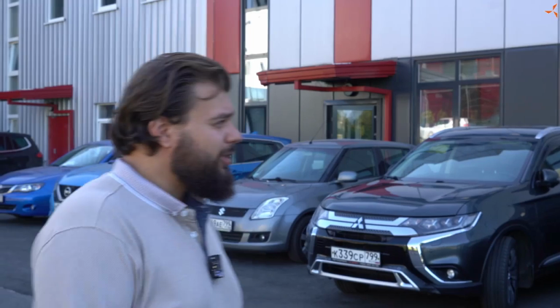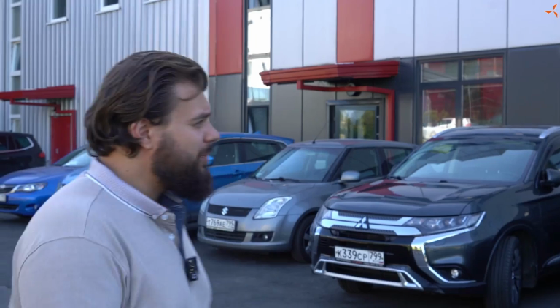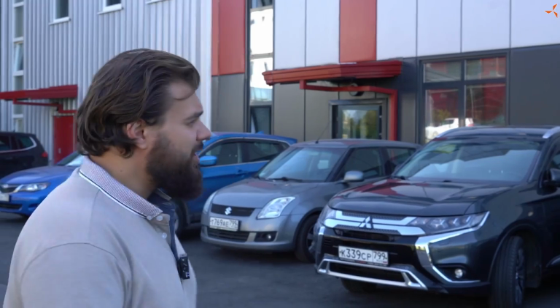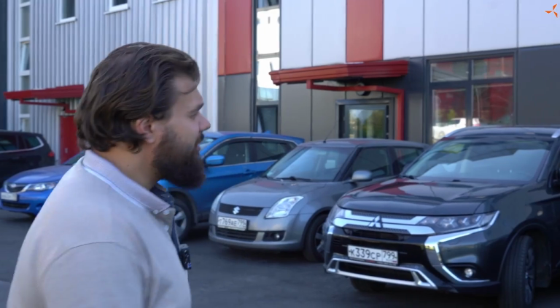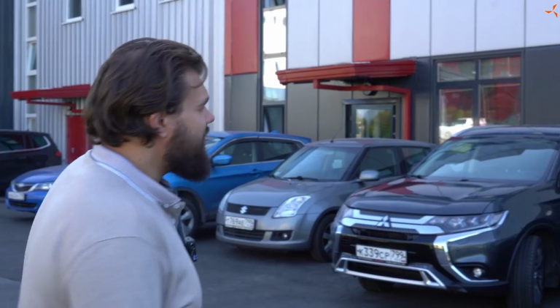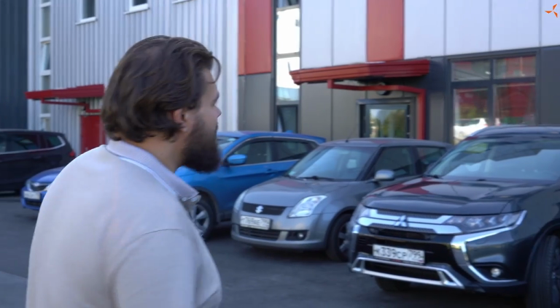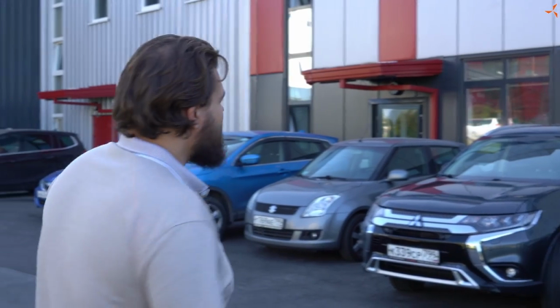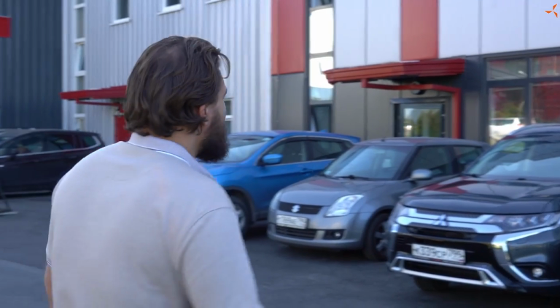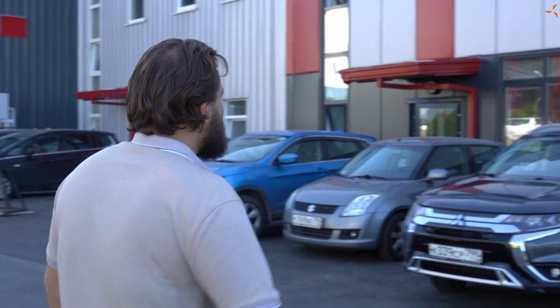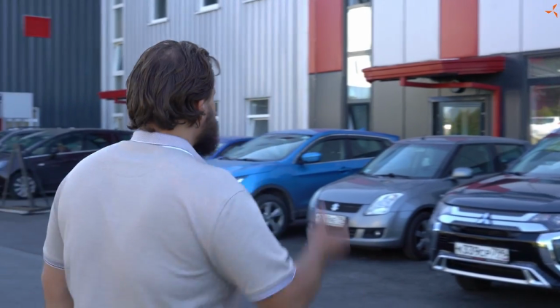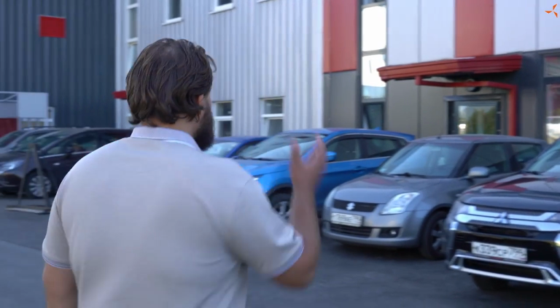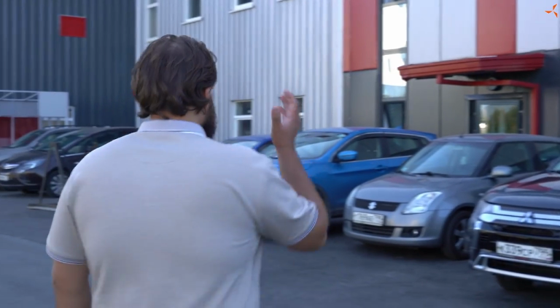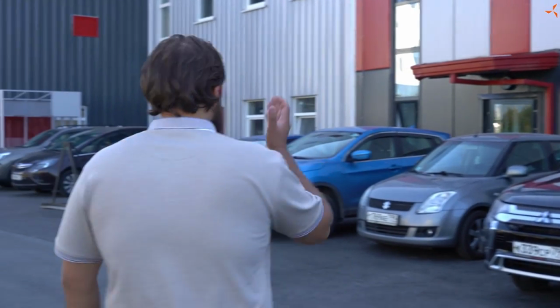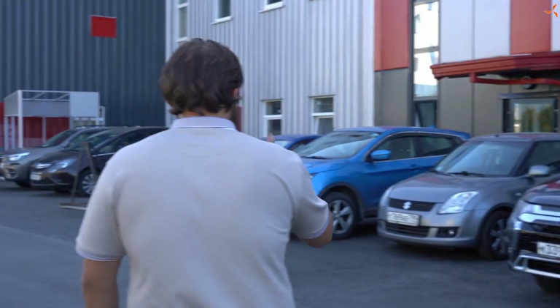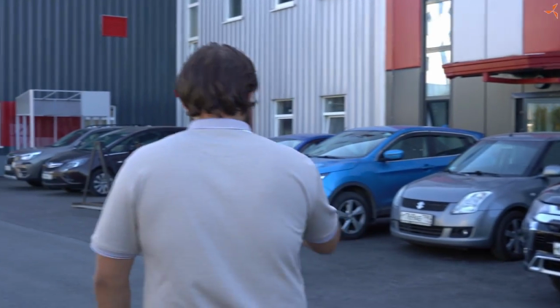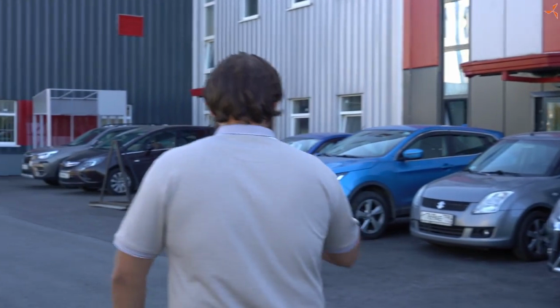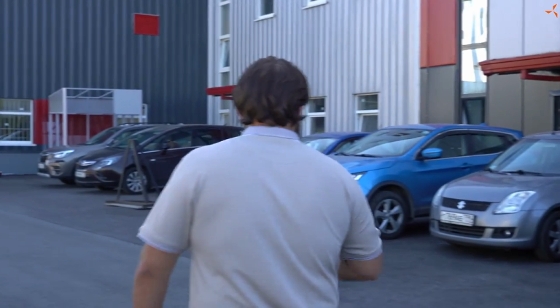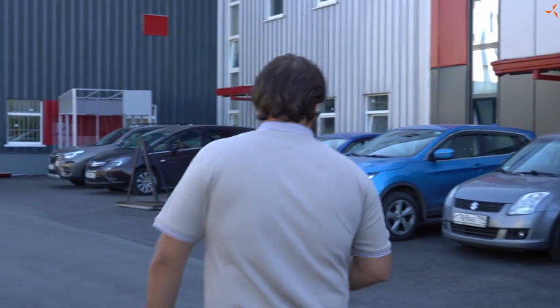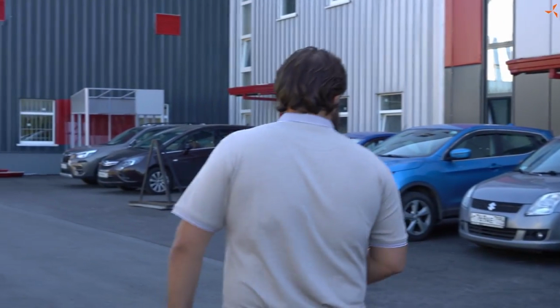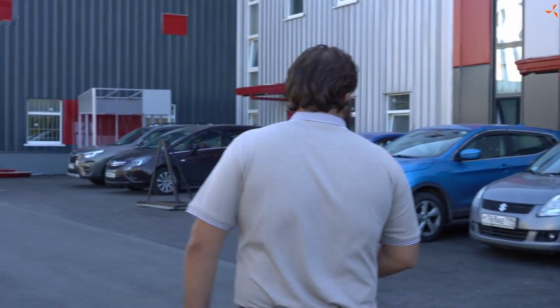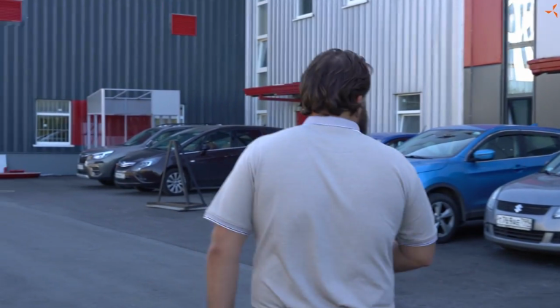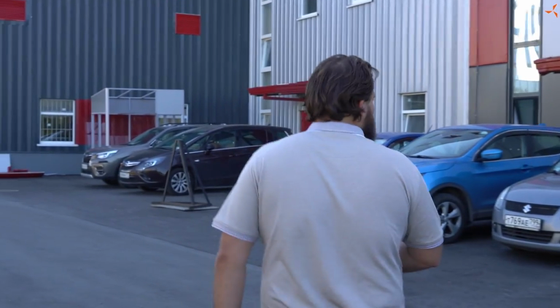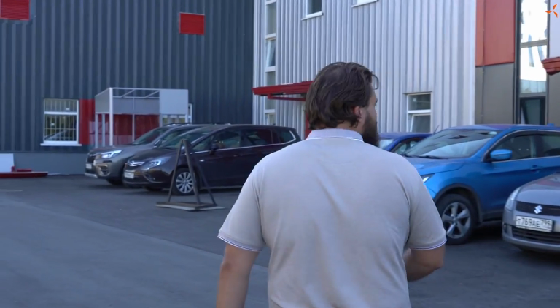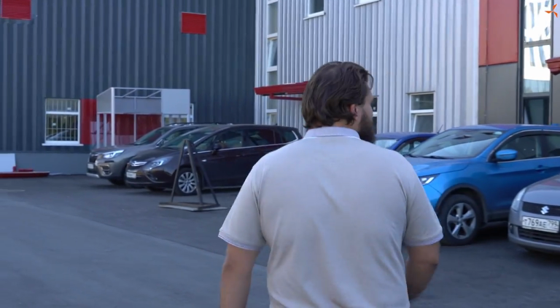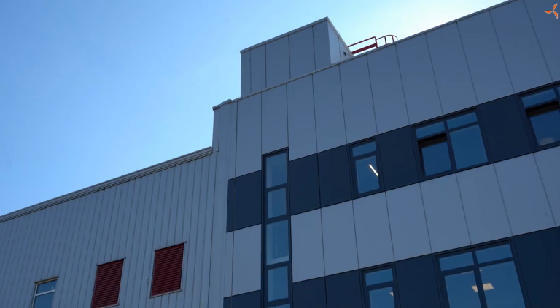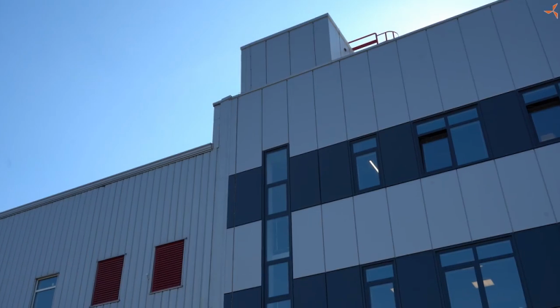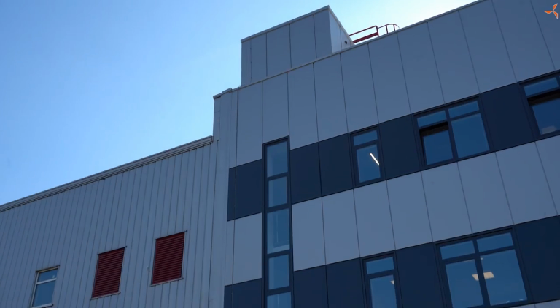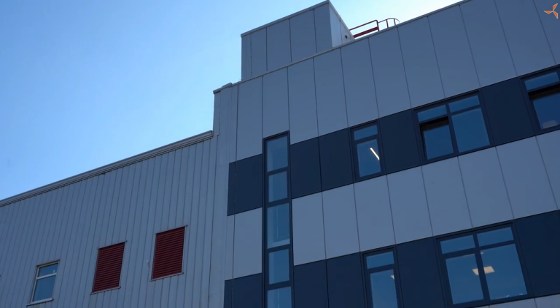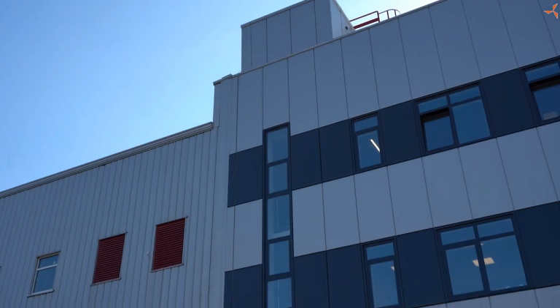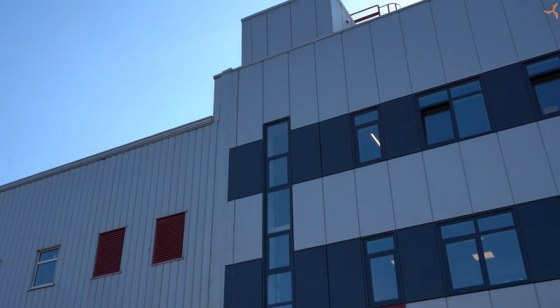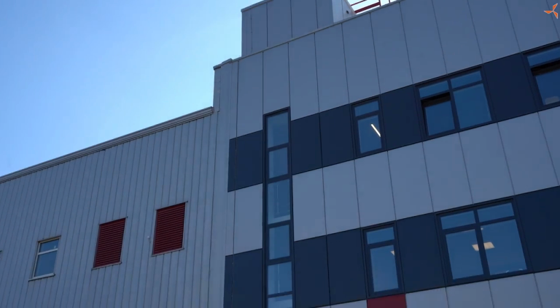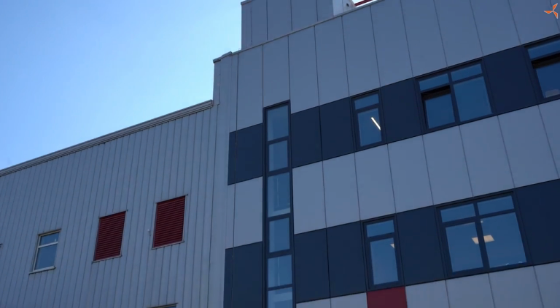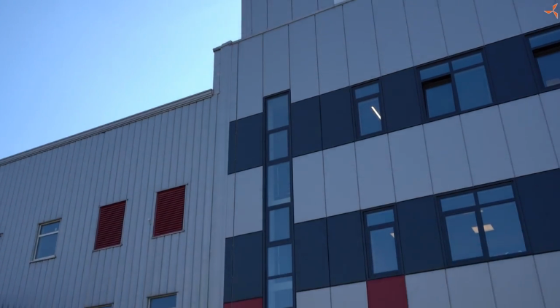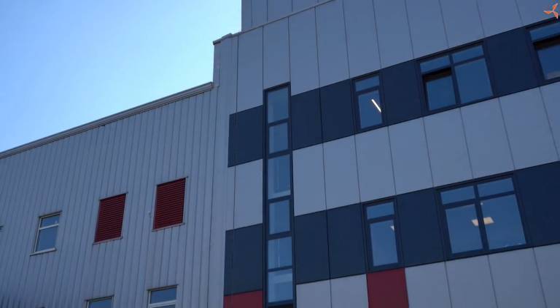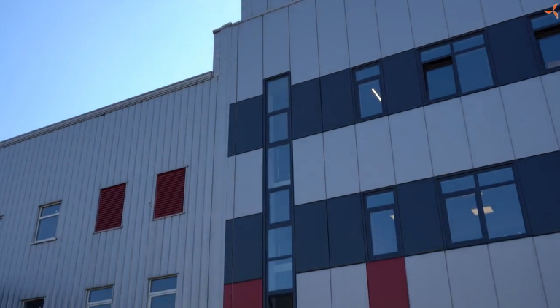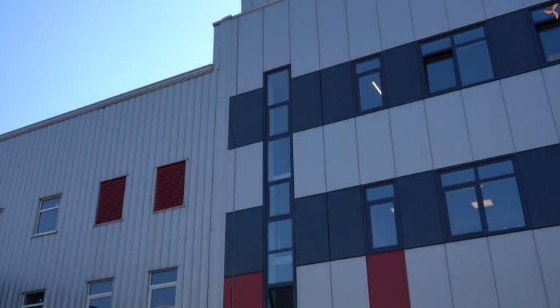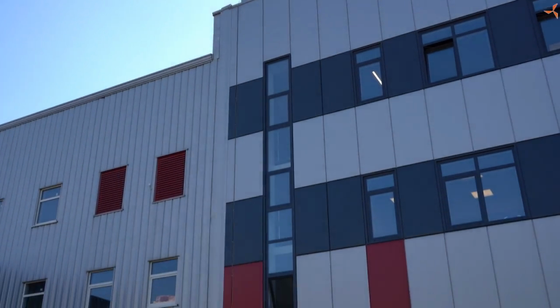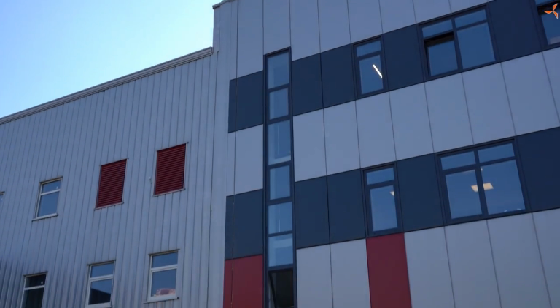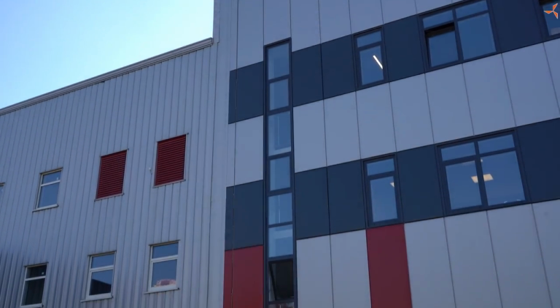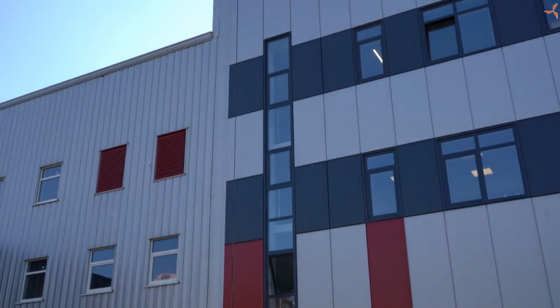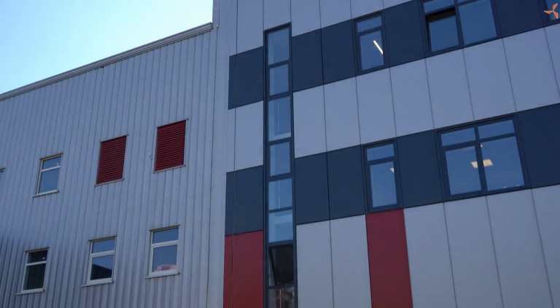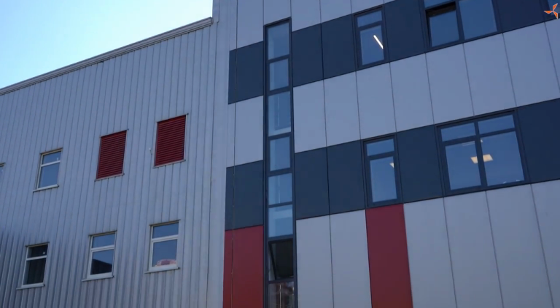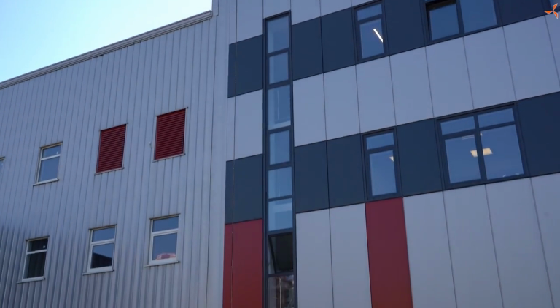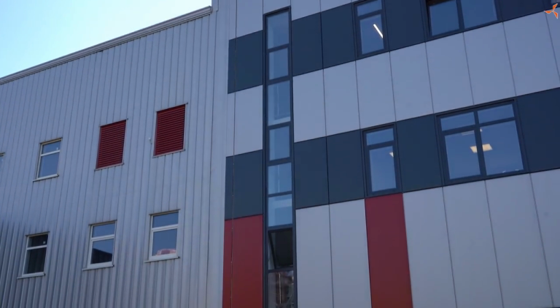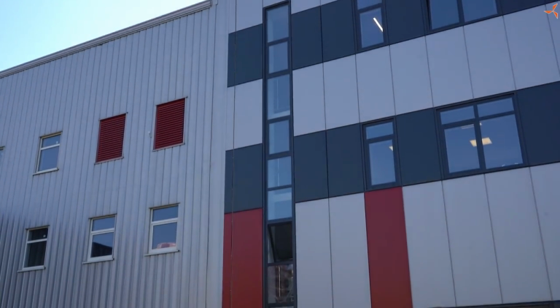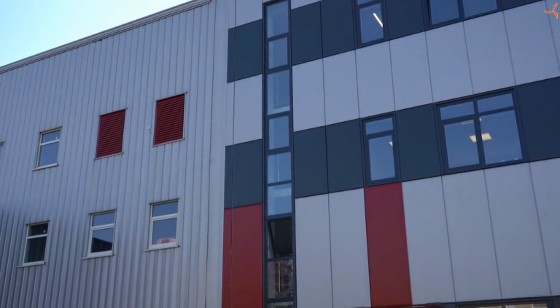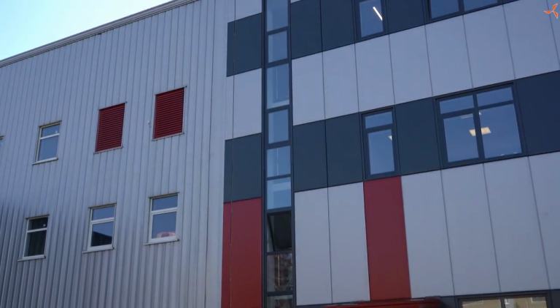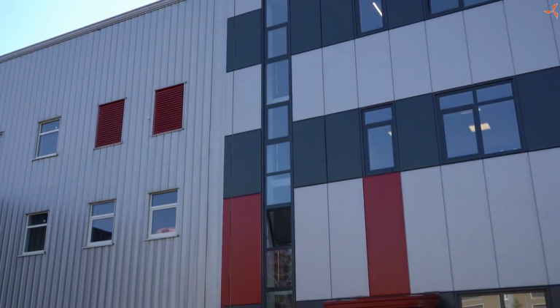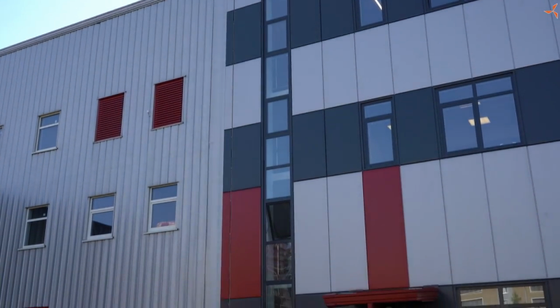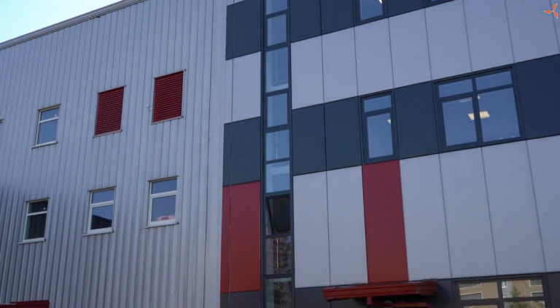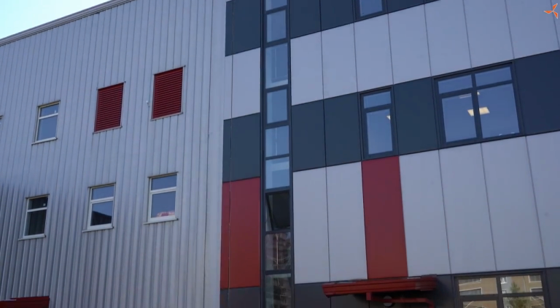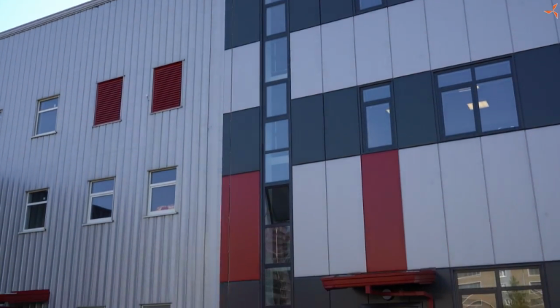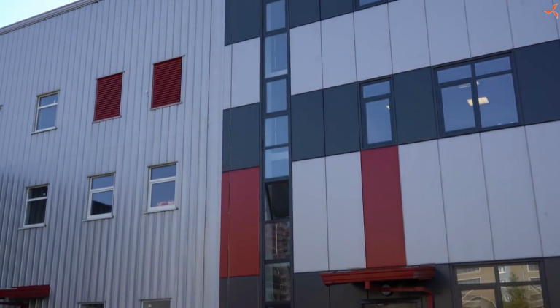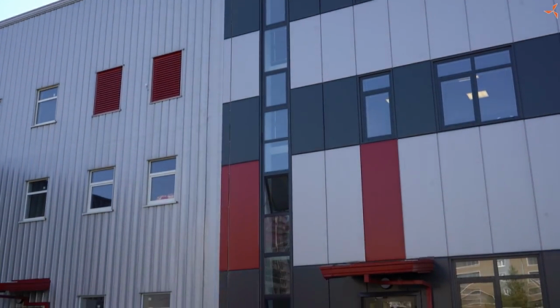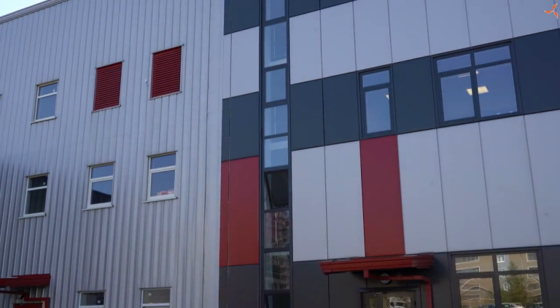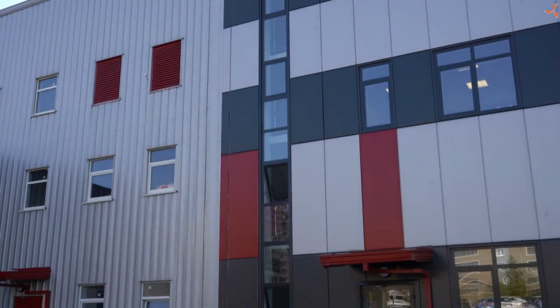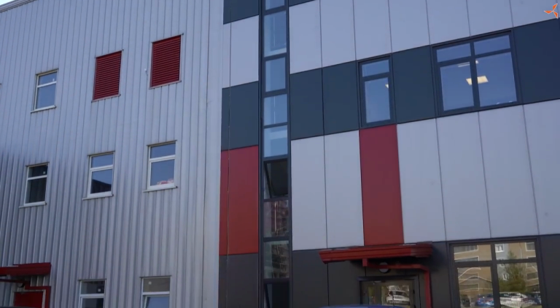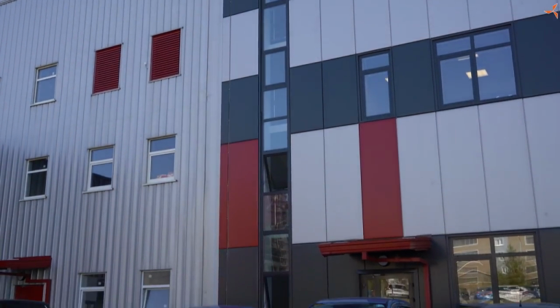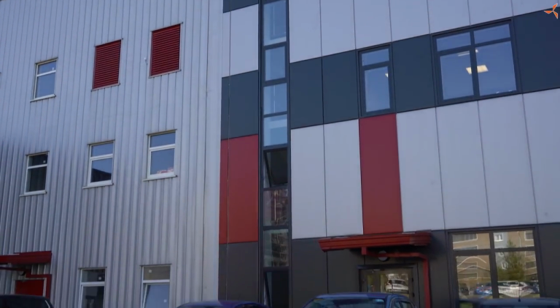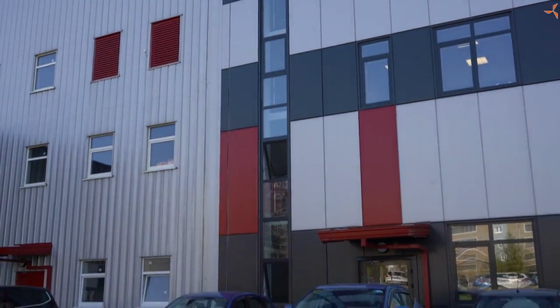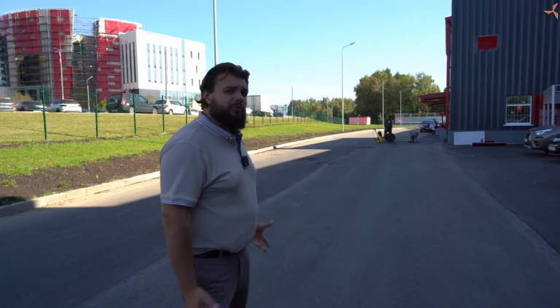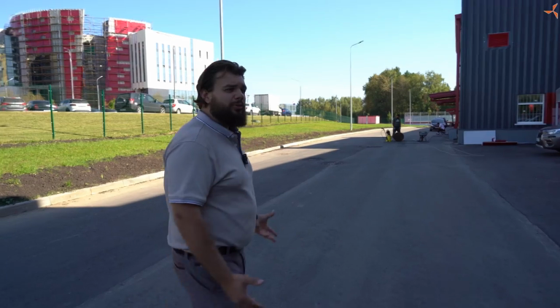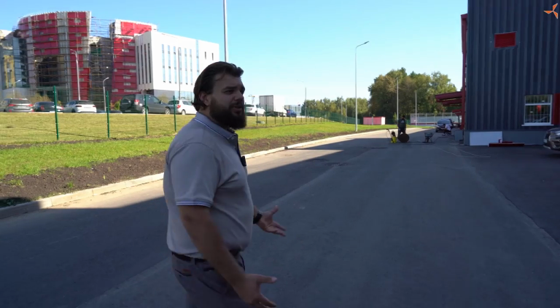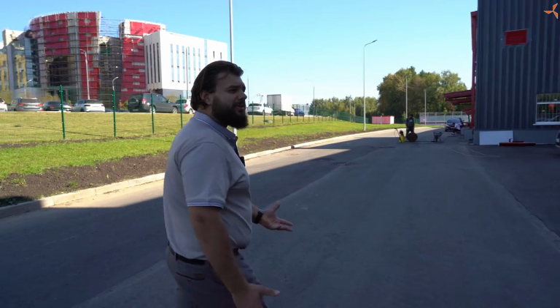Now, let's go inside the building and take a look at the condition as we approach the completion of the construction project.